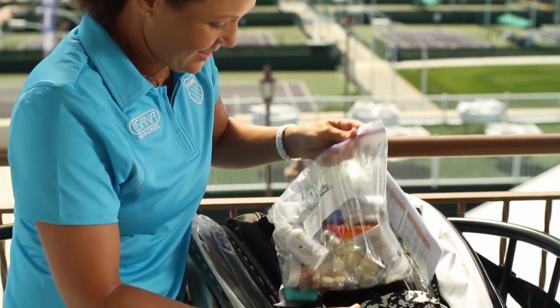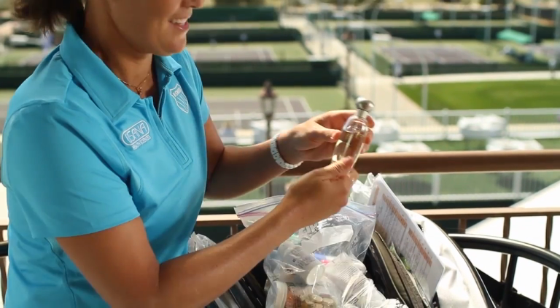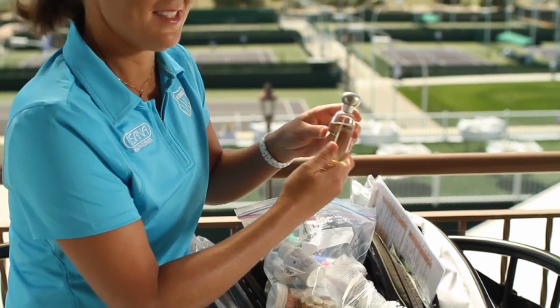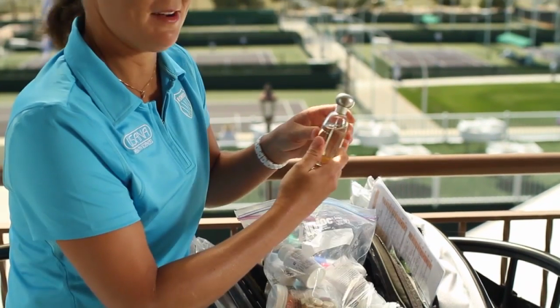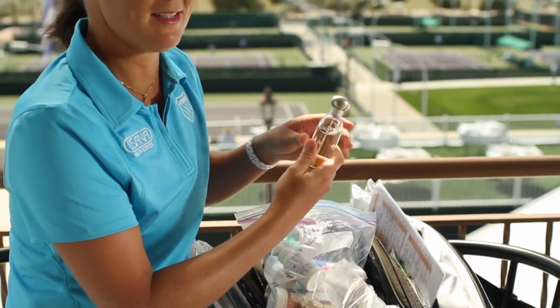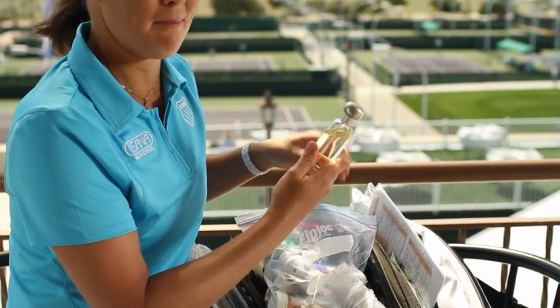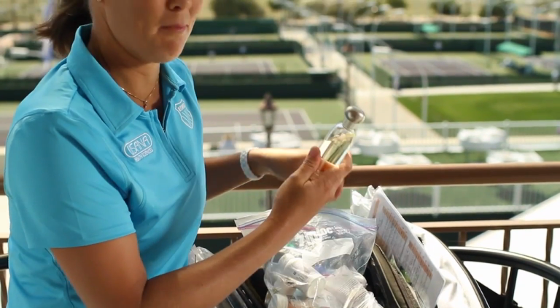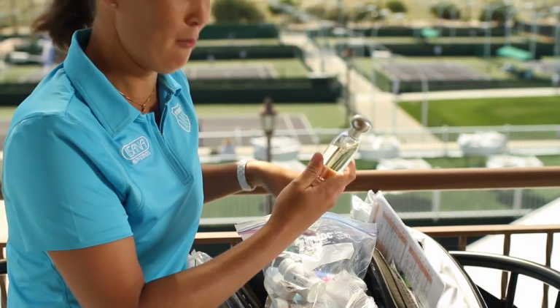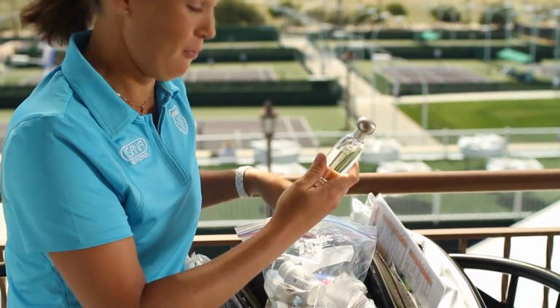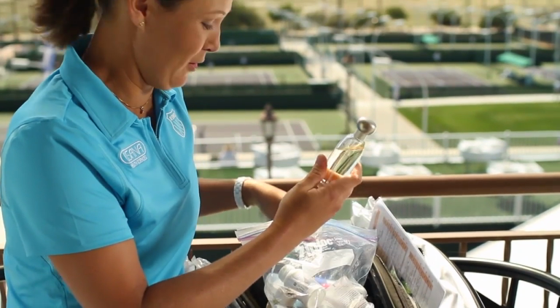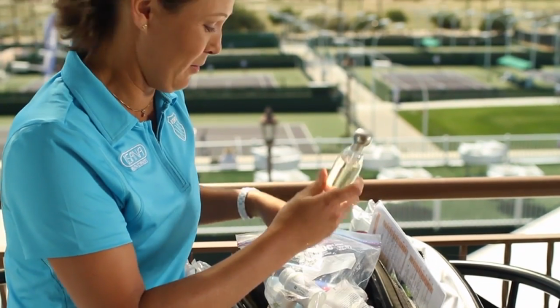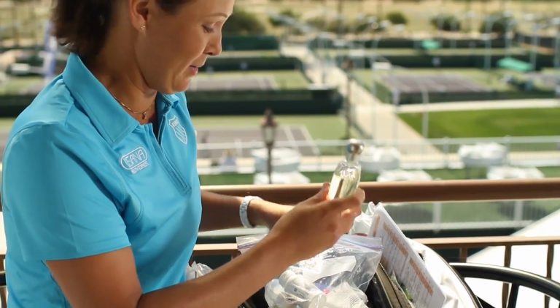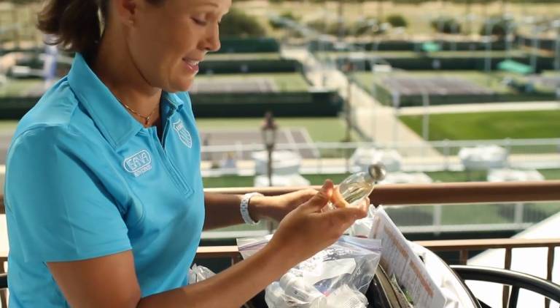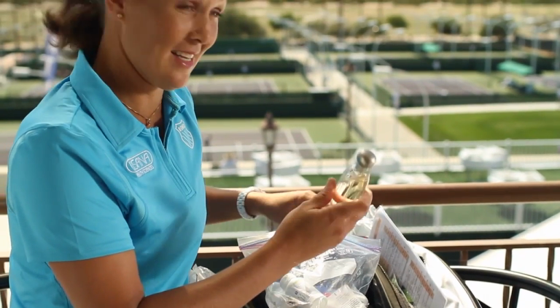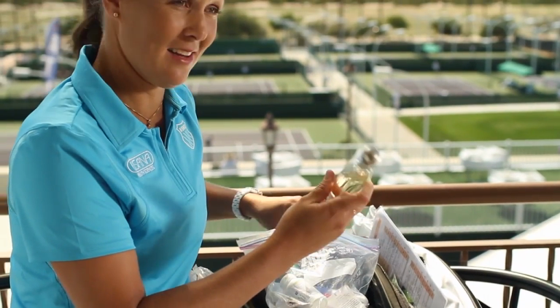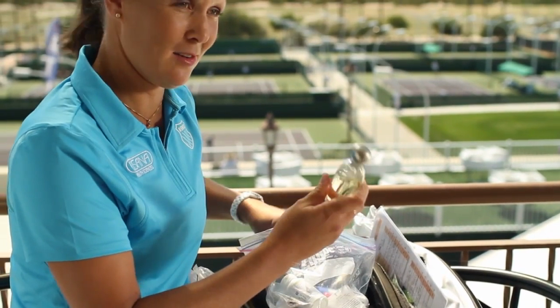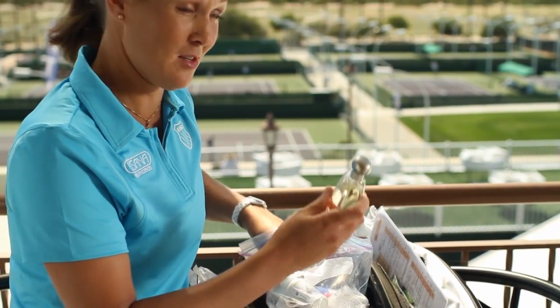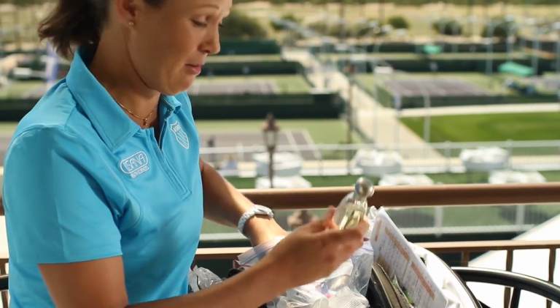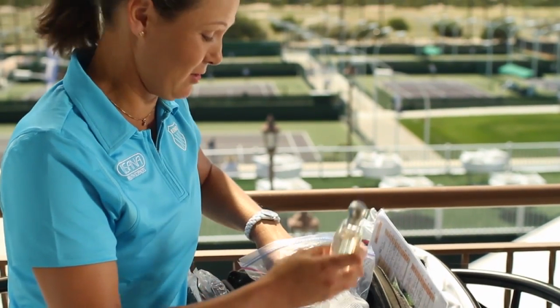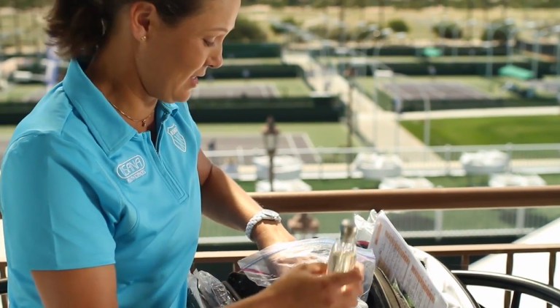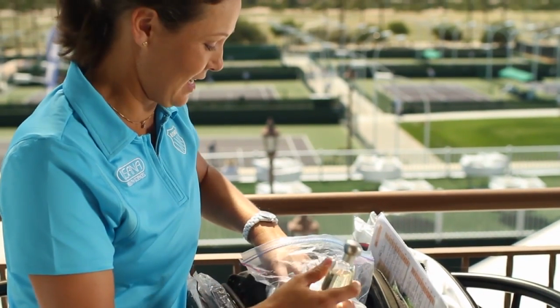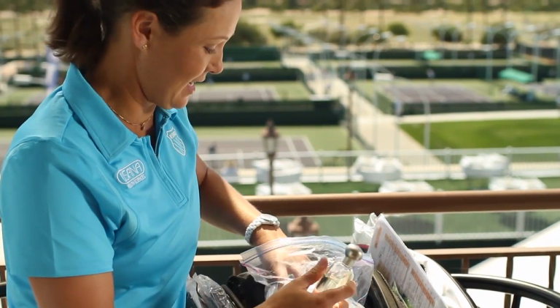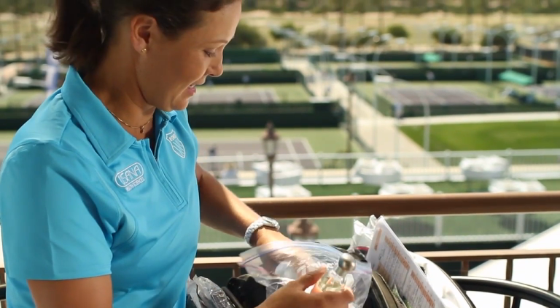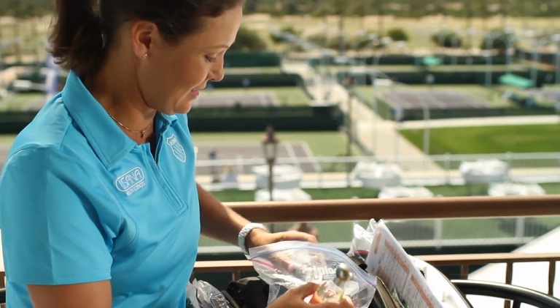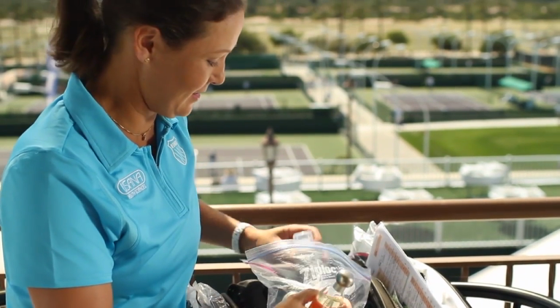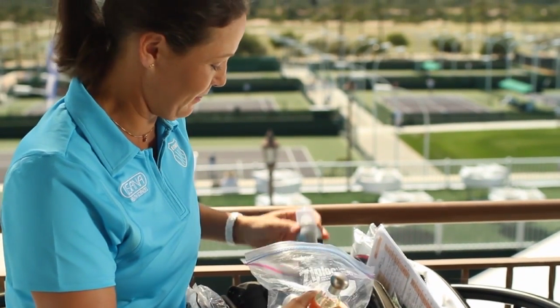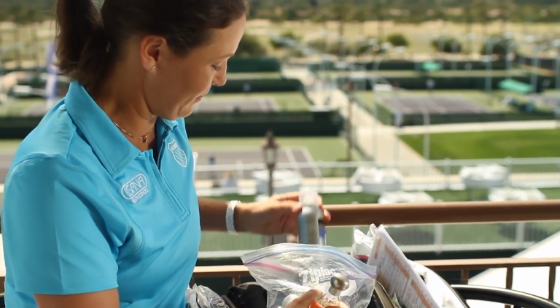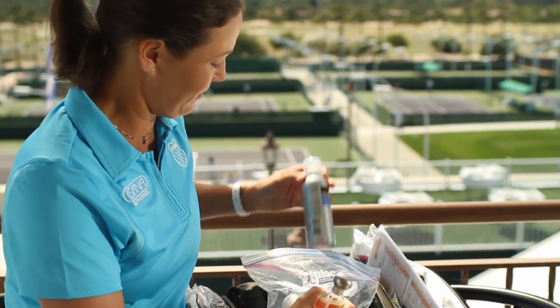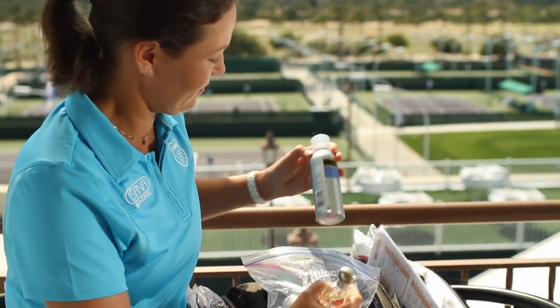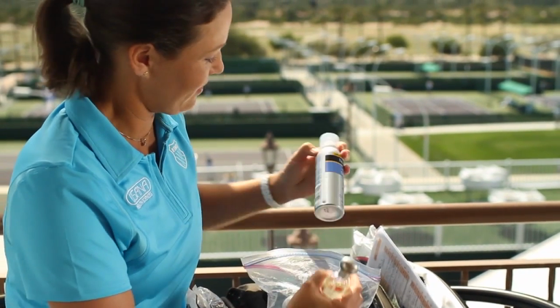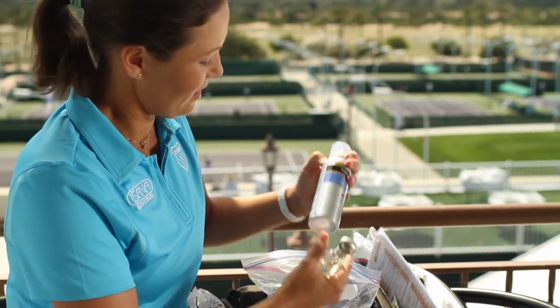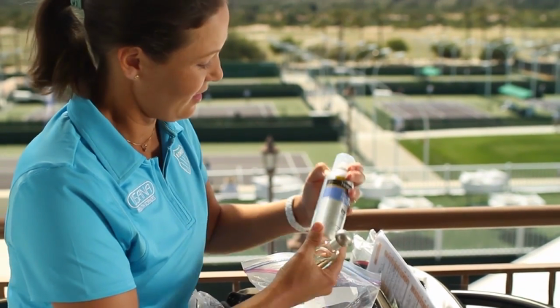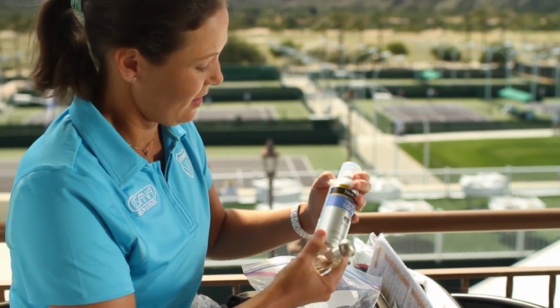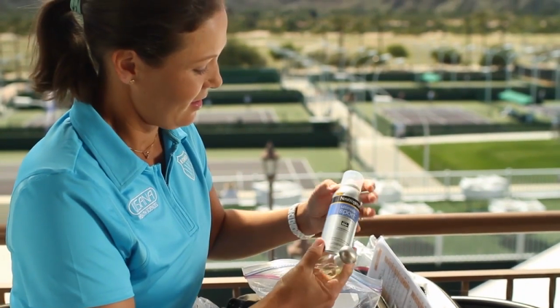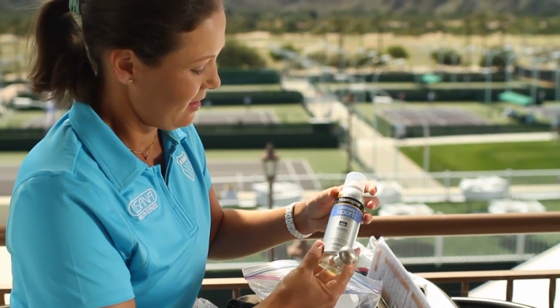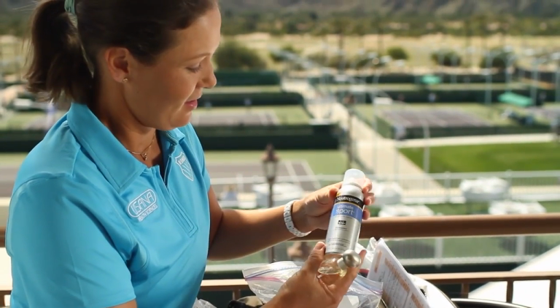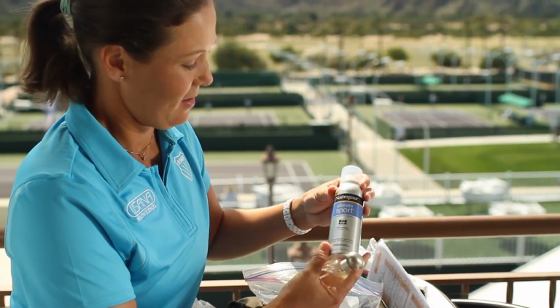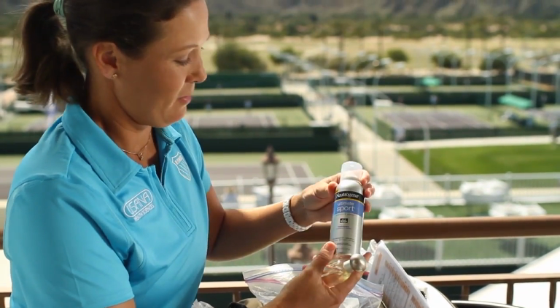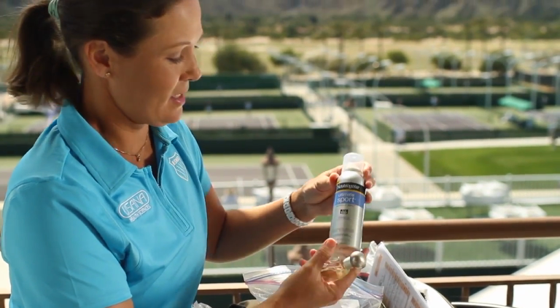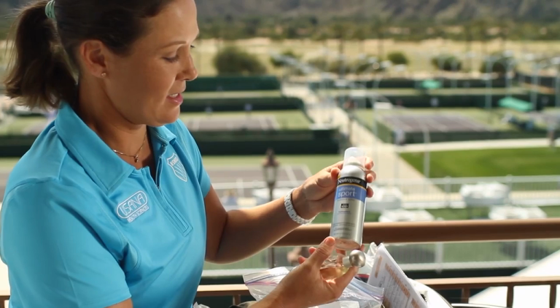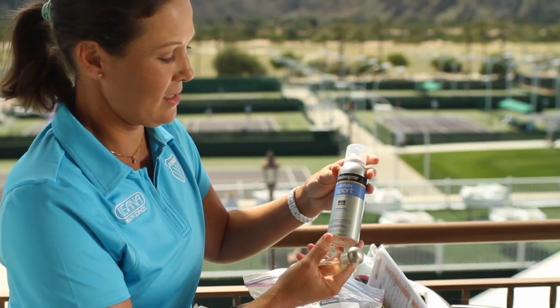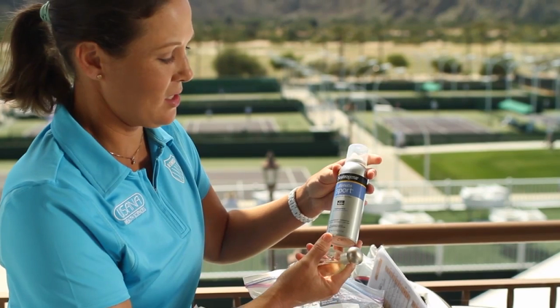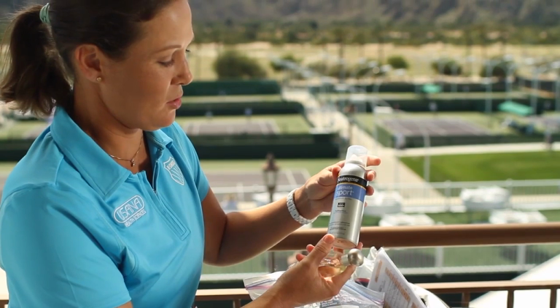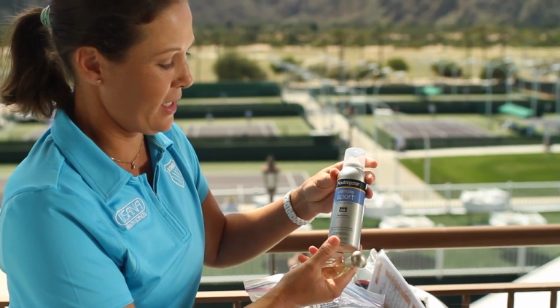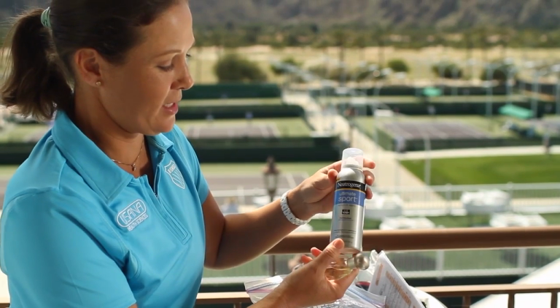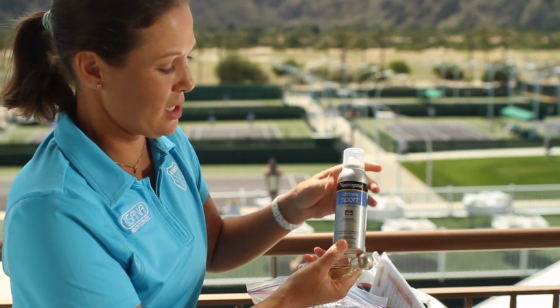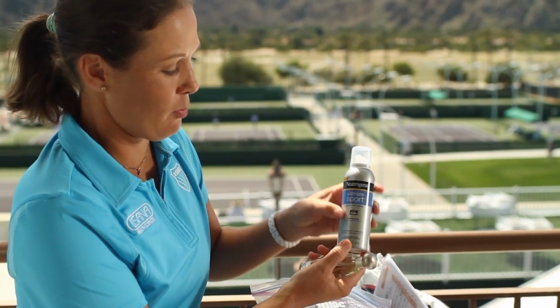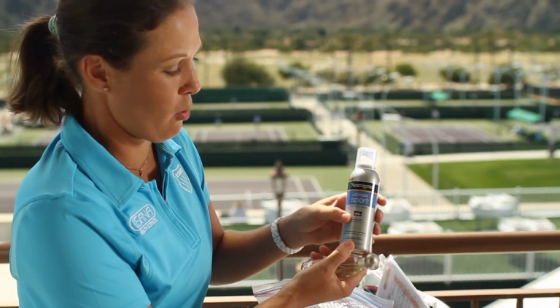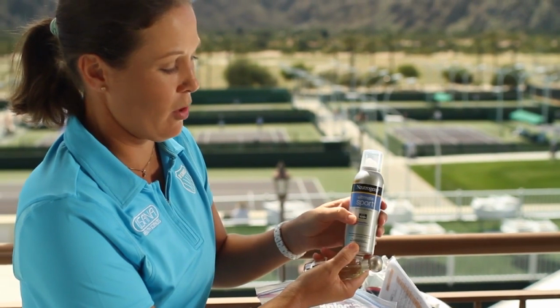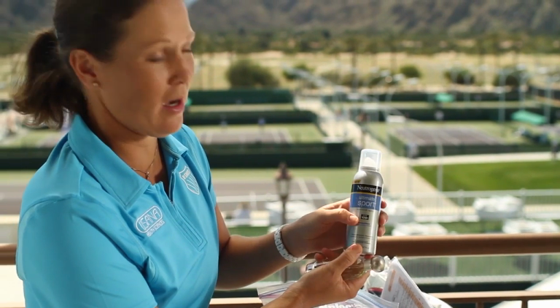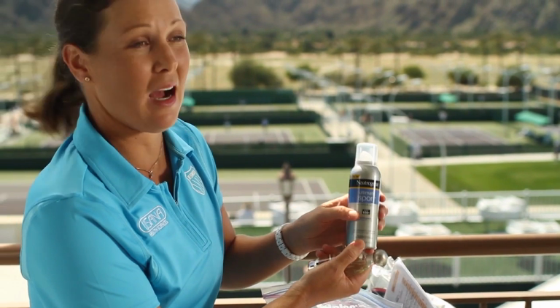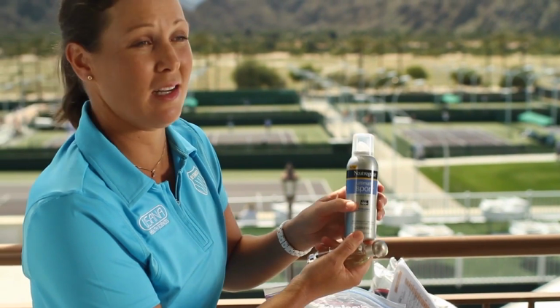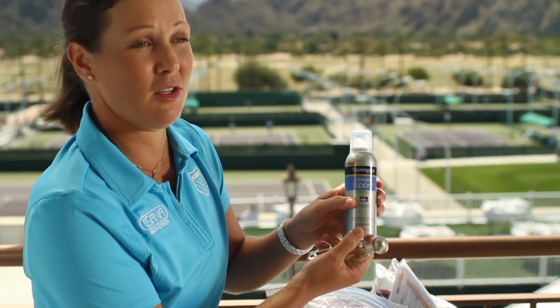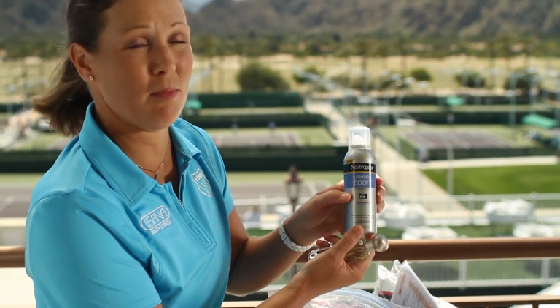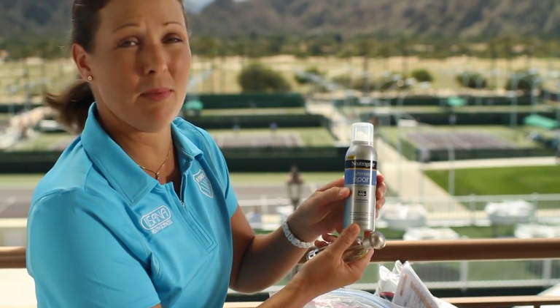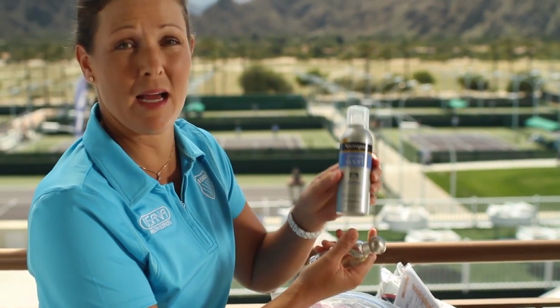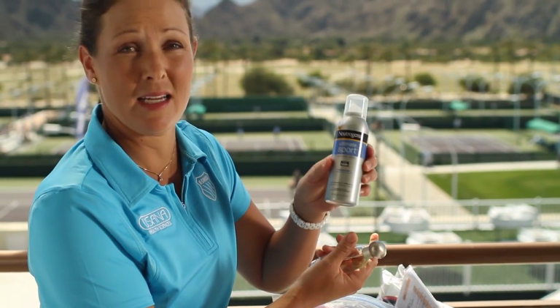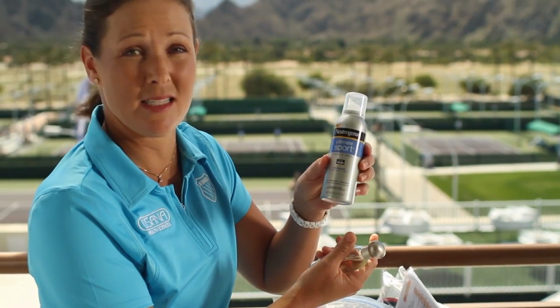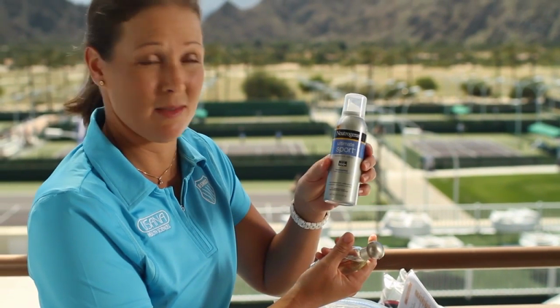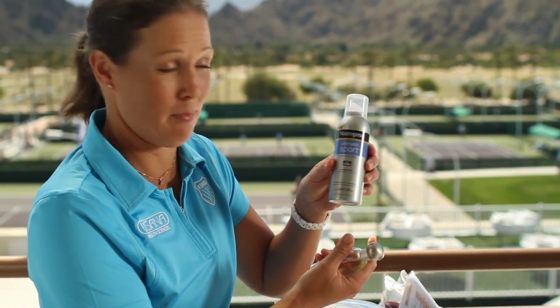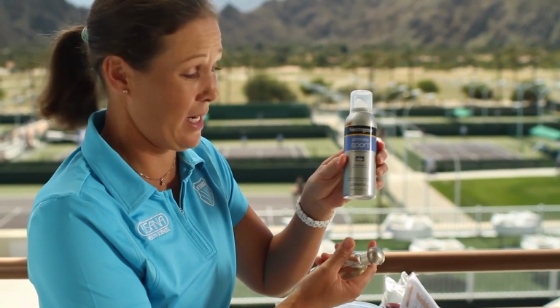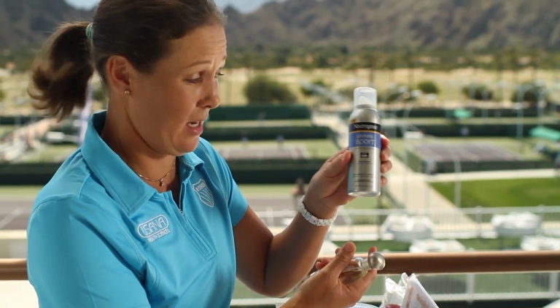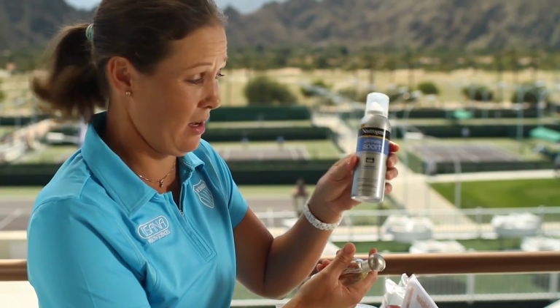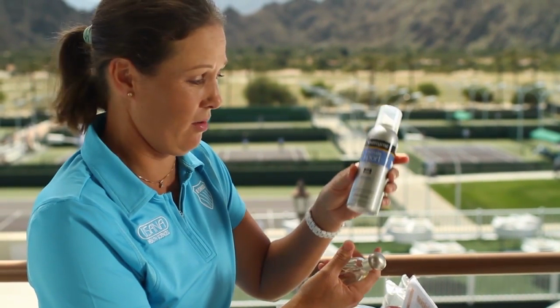And then this is my bag of goodies — some perfume, it's a little travel size, and my sunscreen sport, 100 plus.